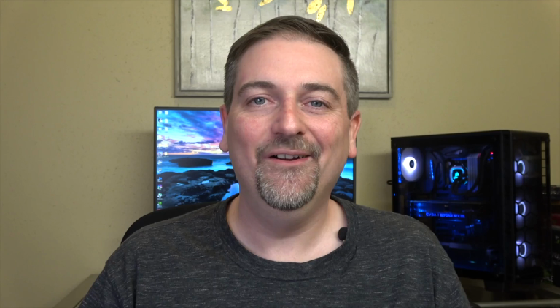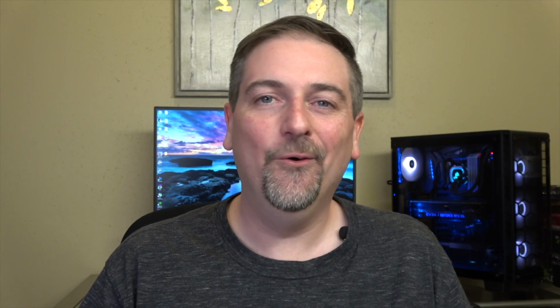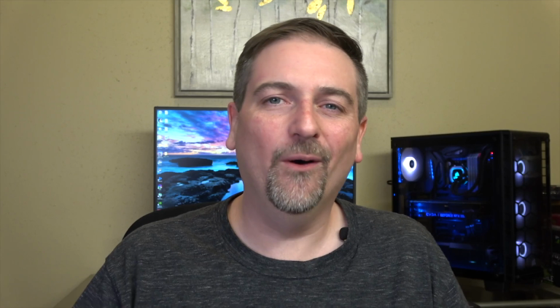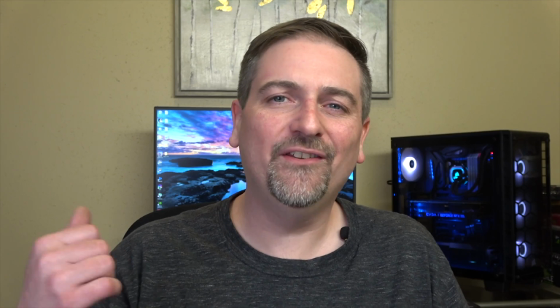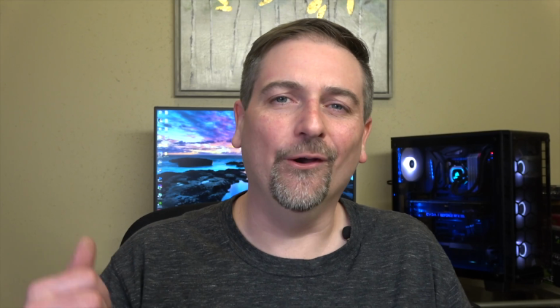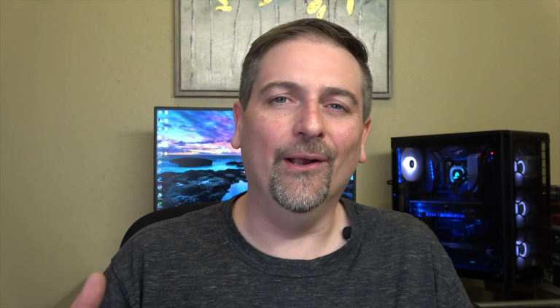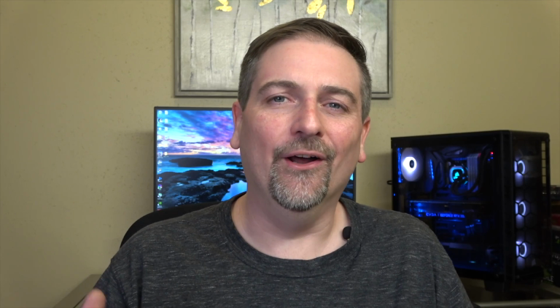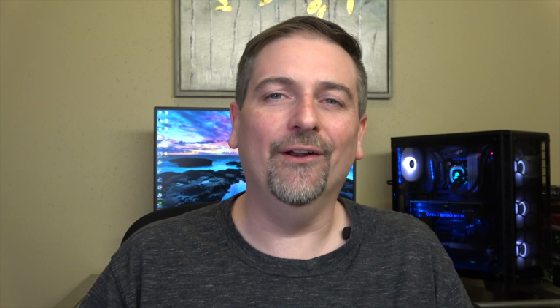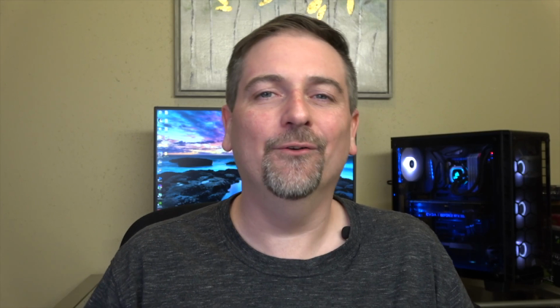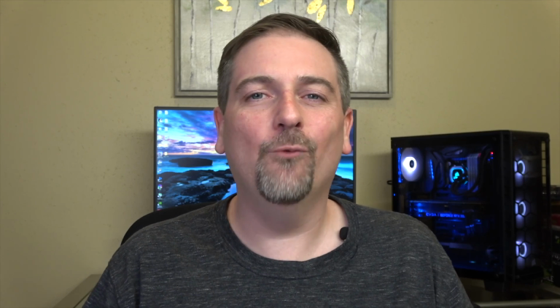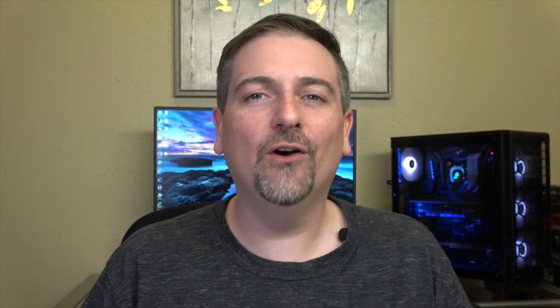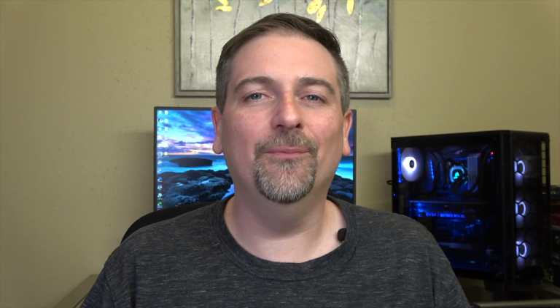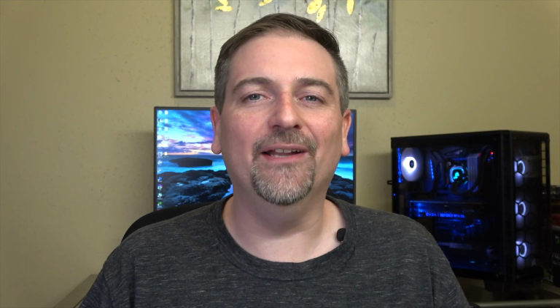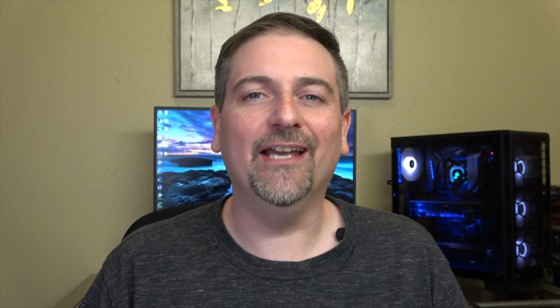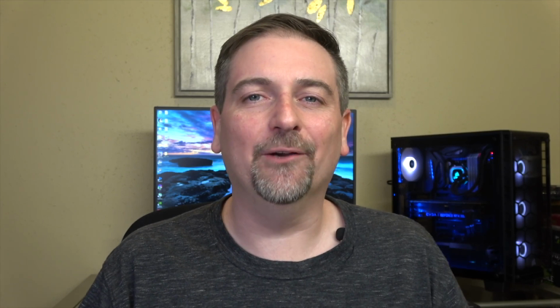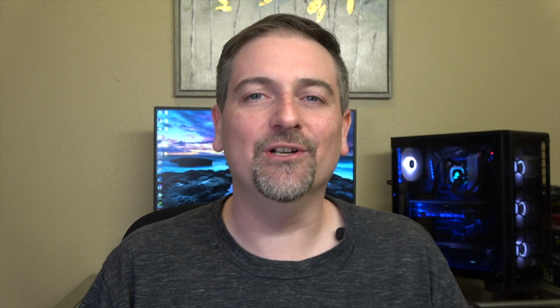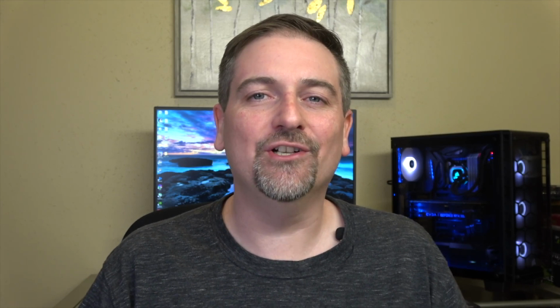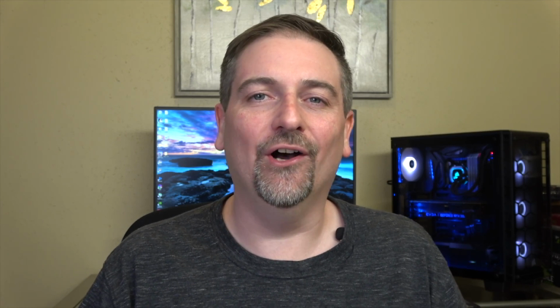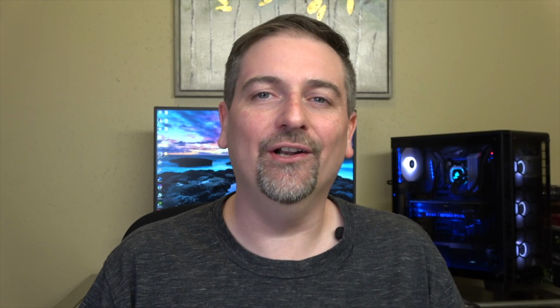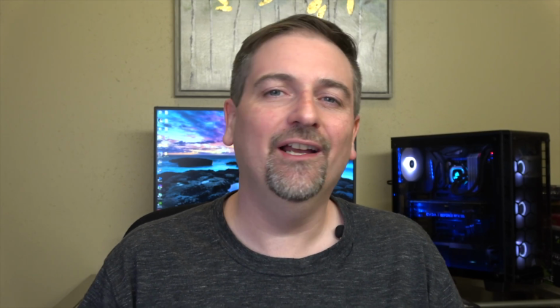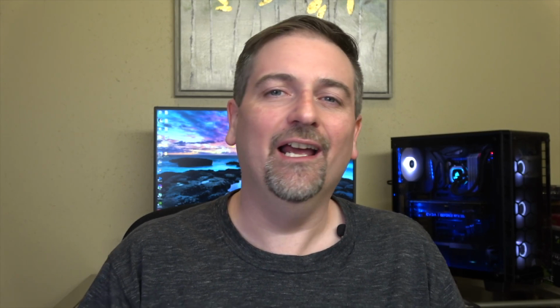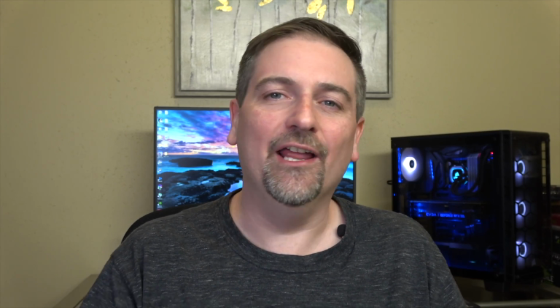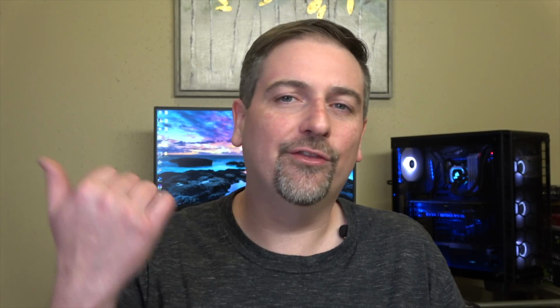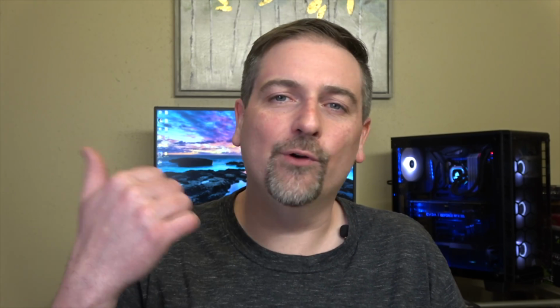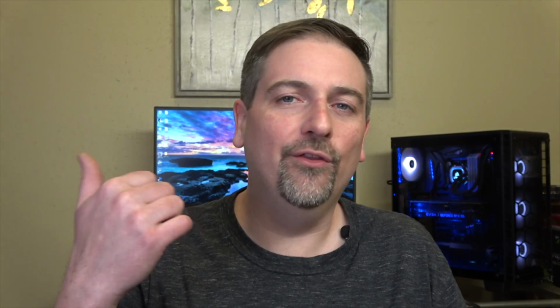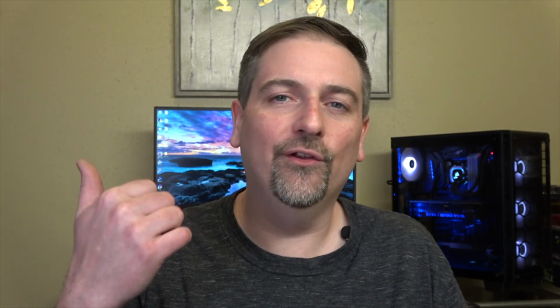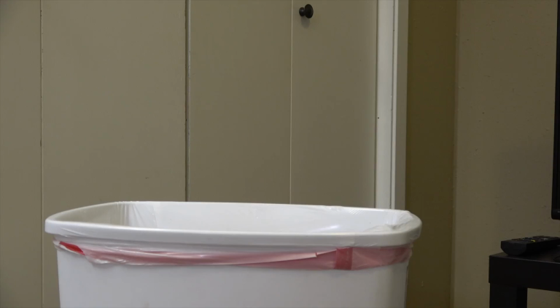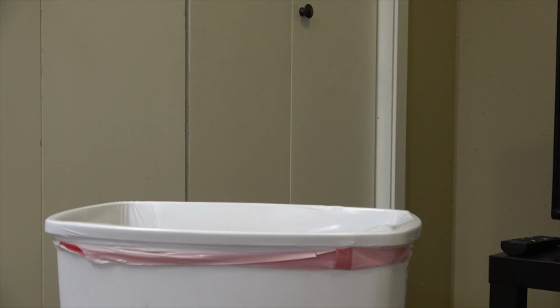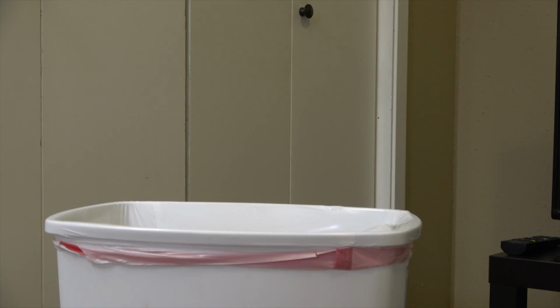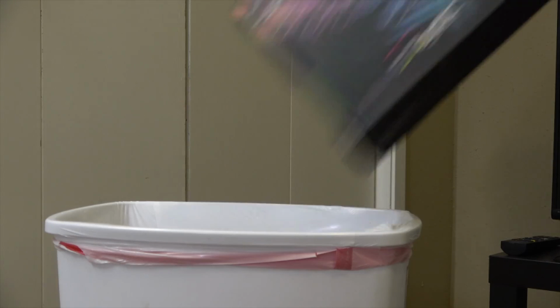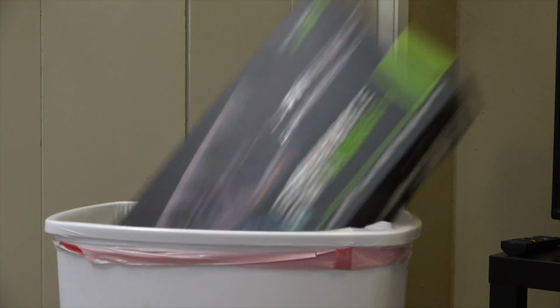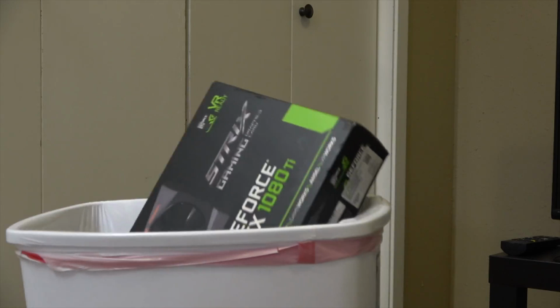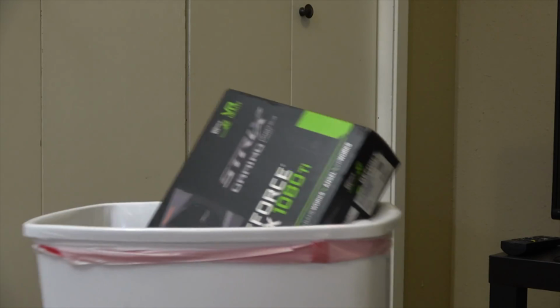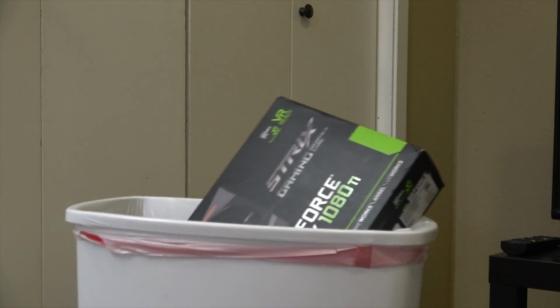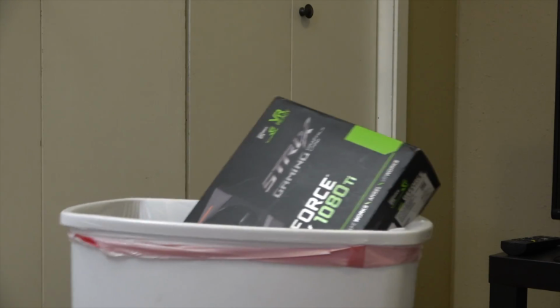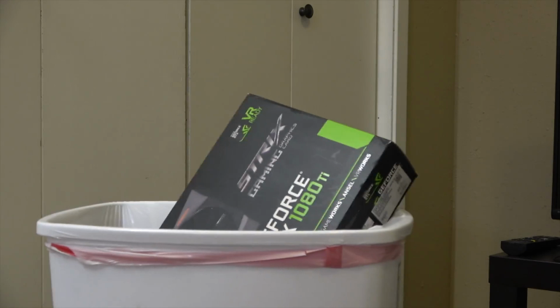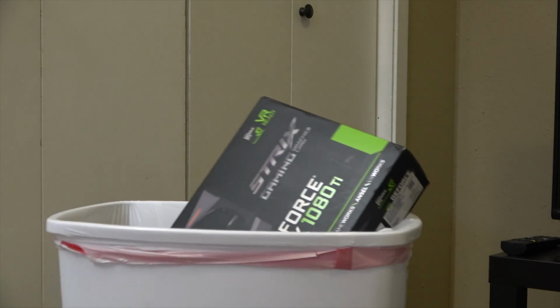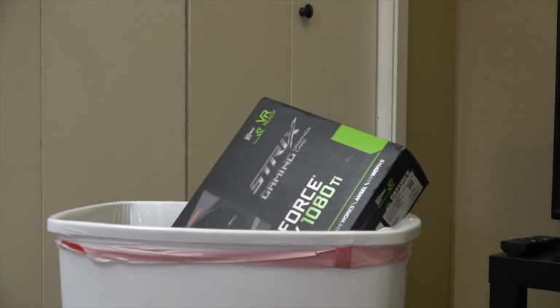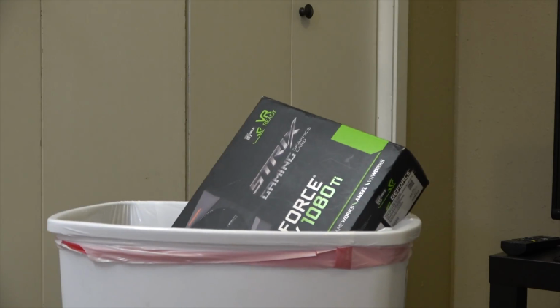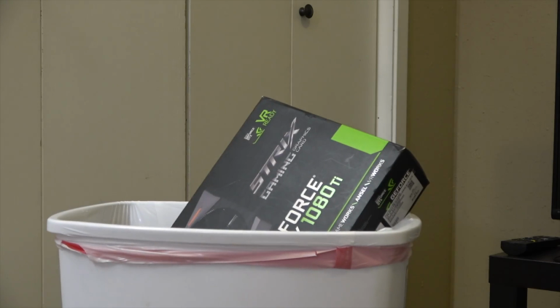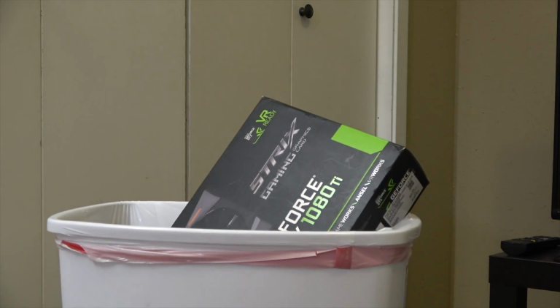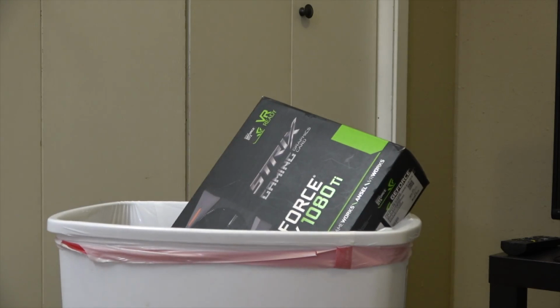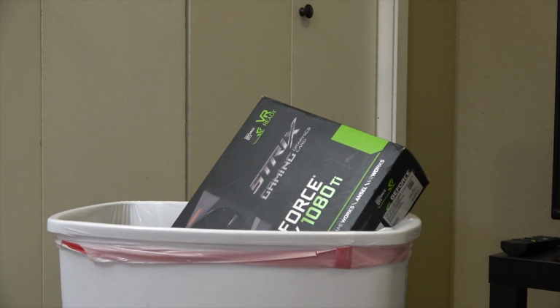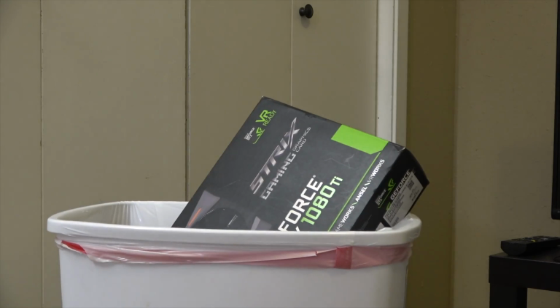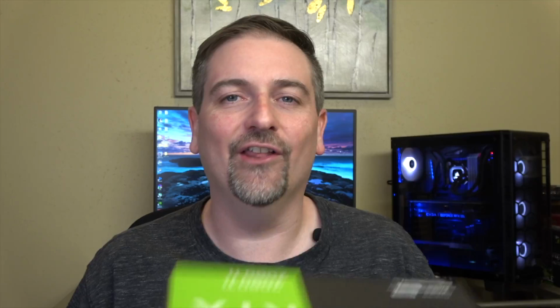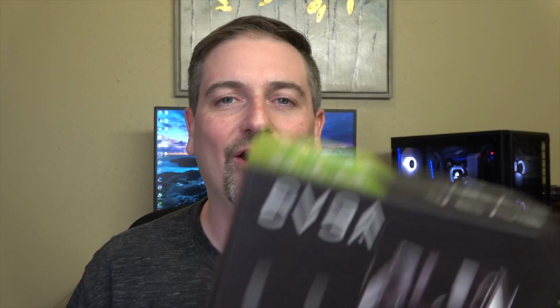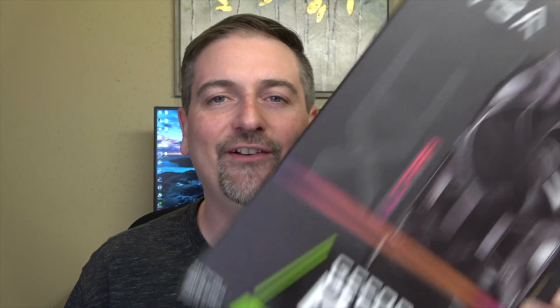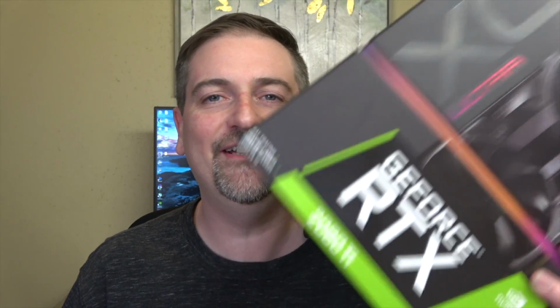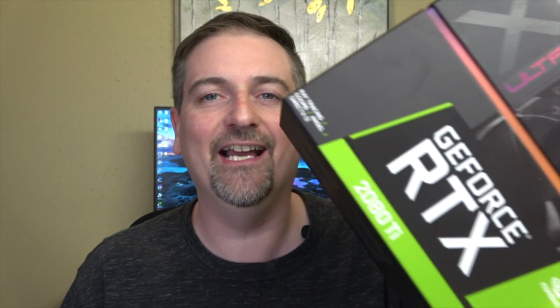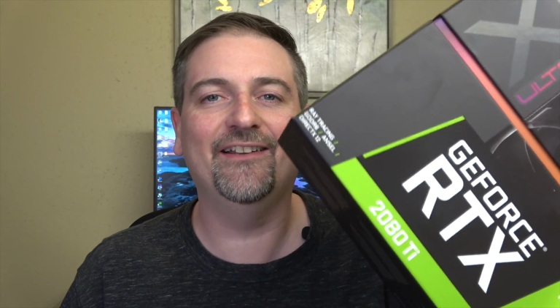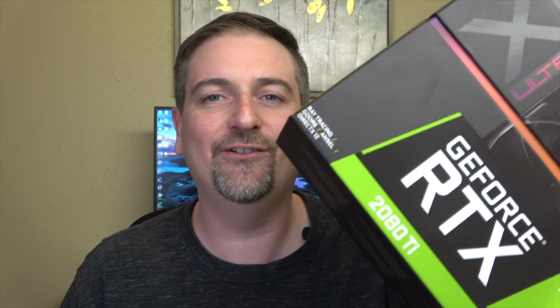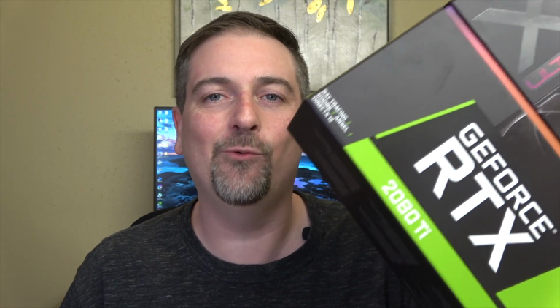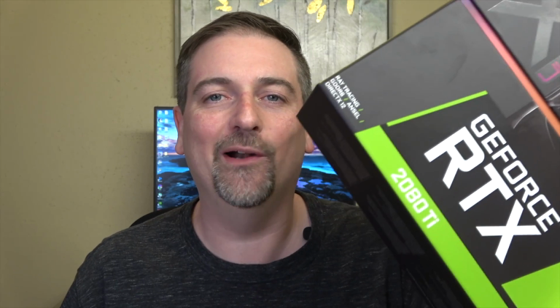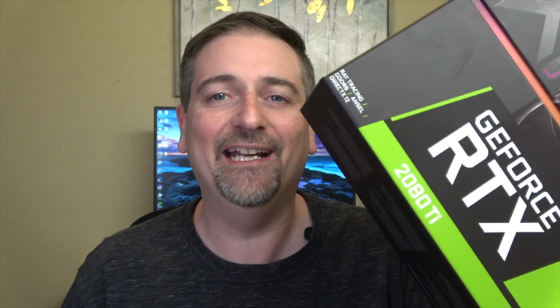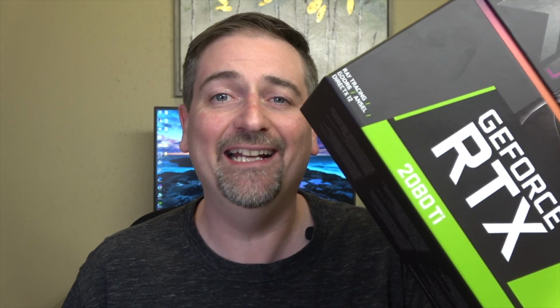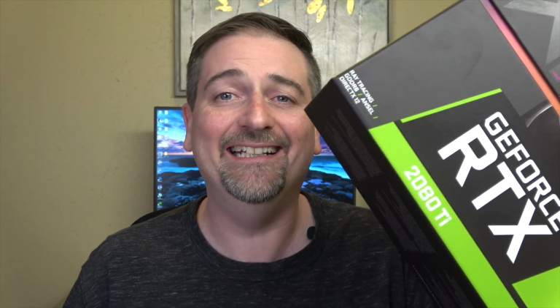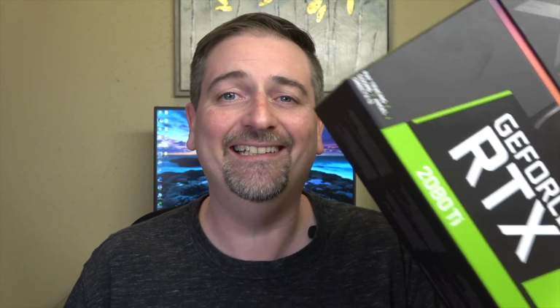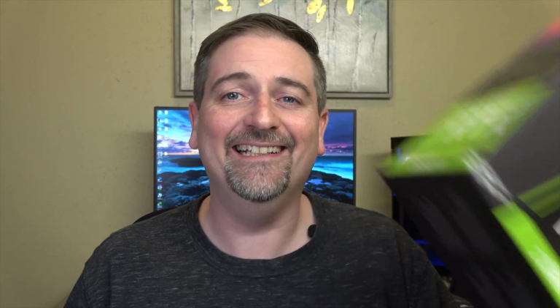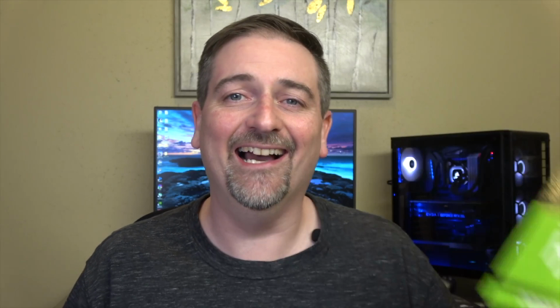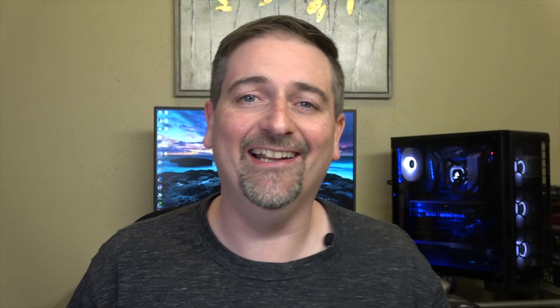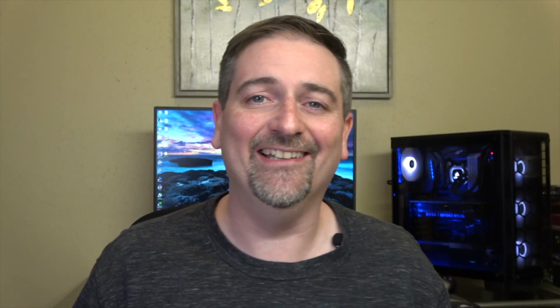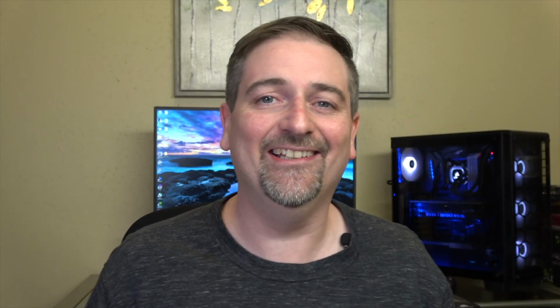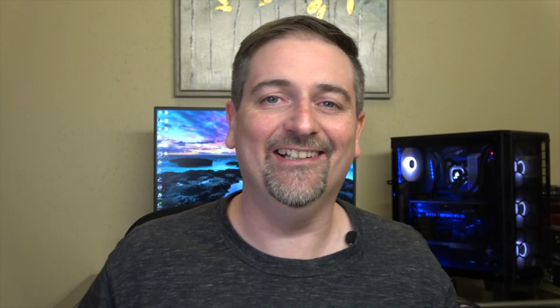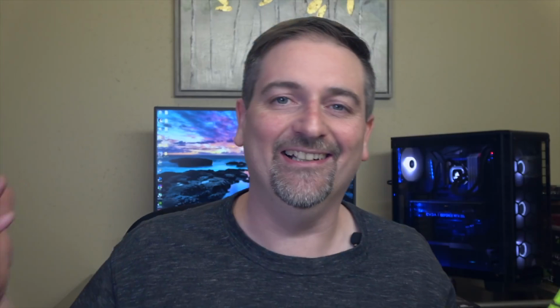What's going on? Welcome to Tech with Sean, and throw those old graphics cards in the trash can, cause the RTX 2080 Ti is here.